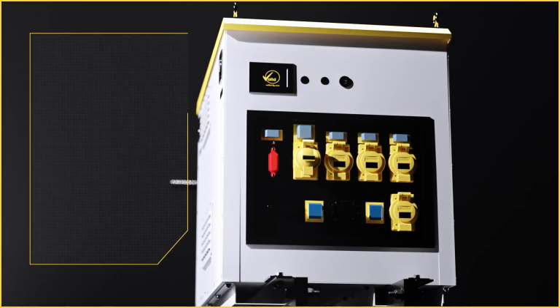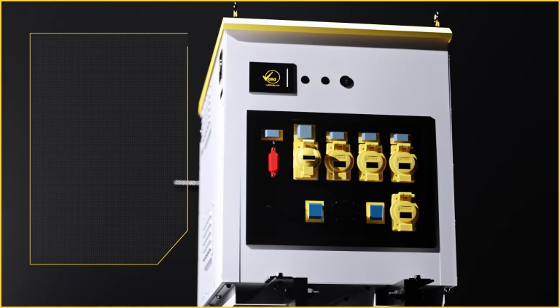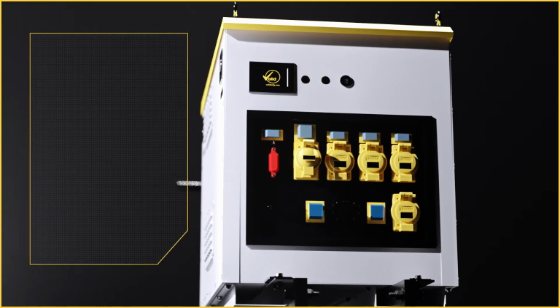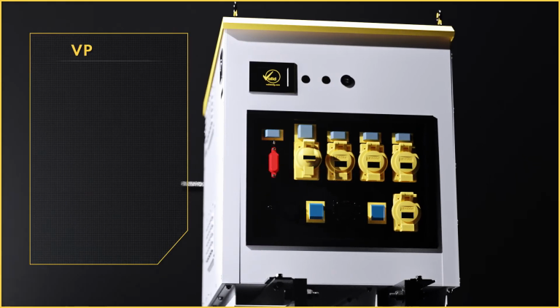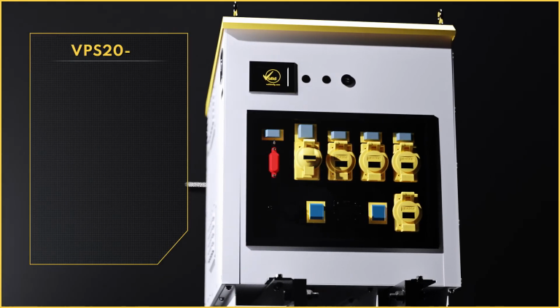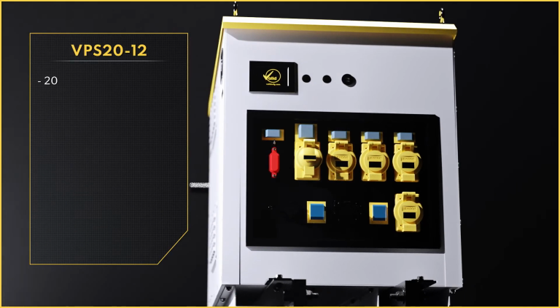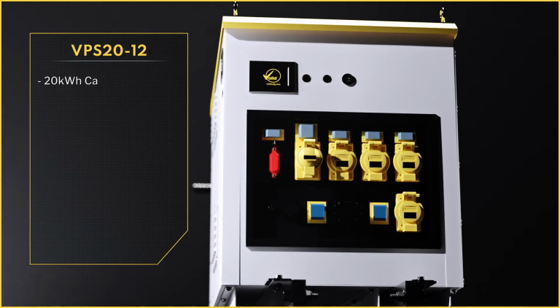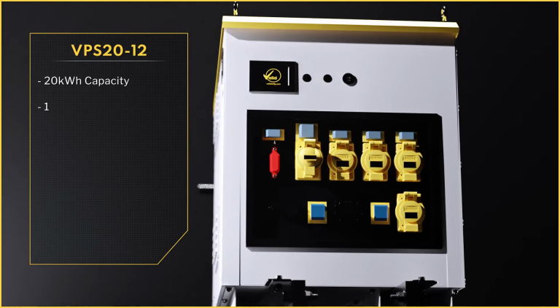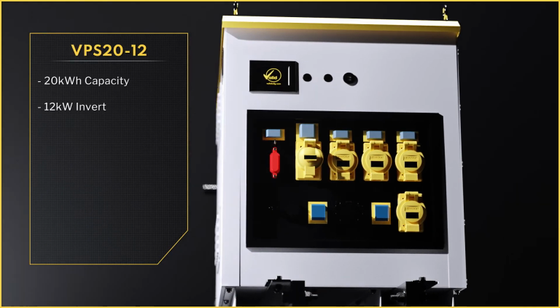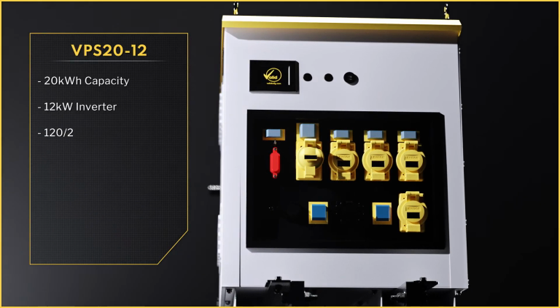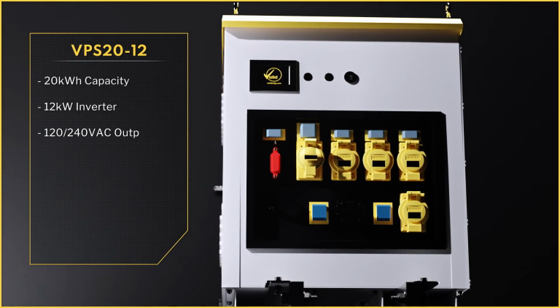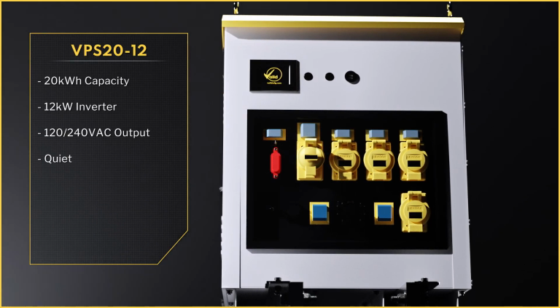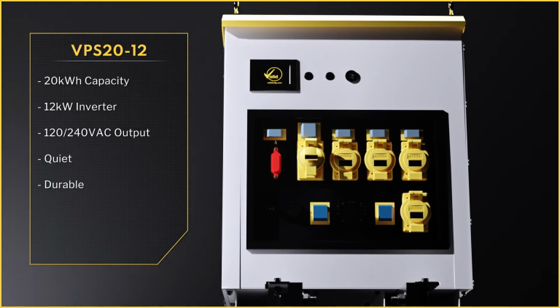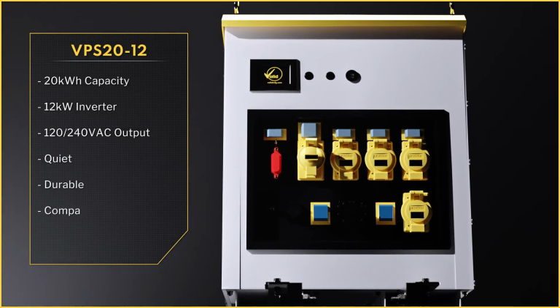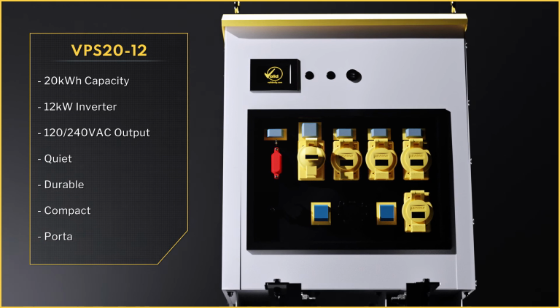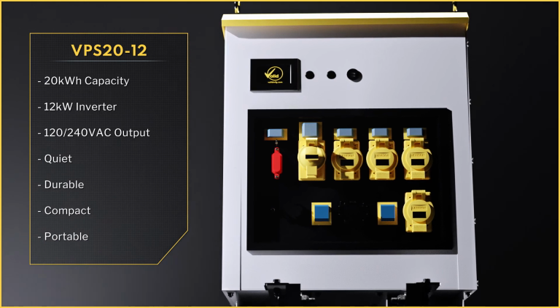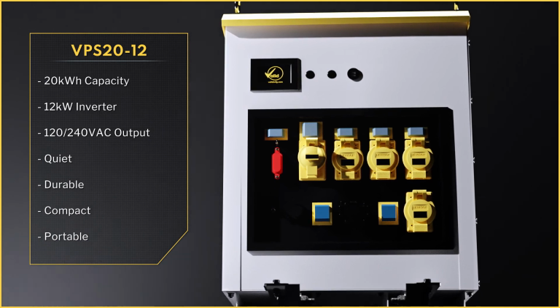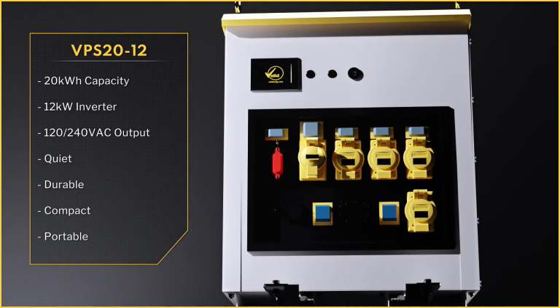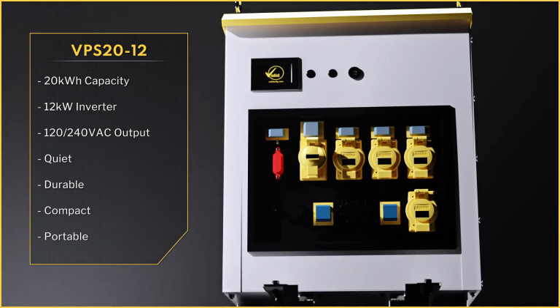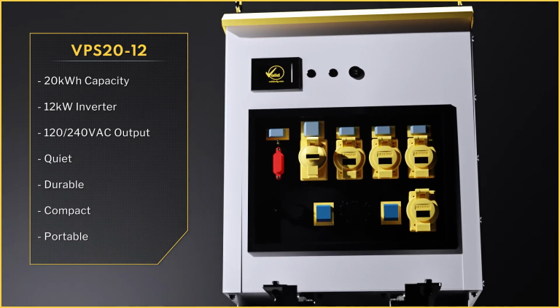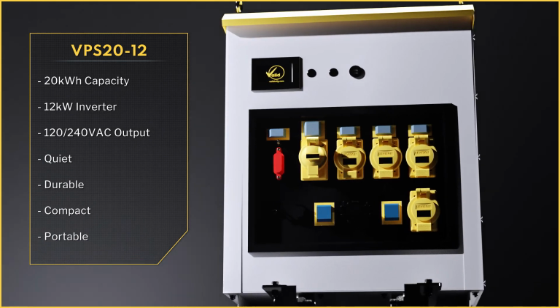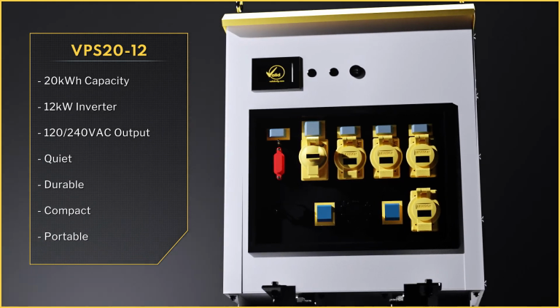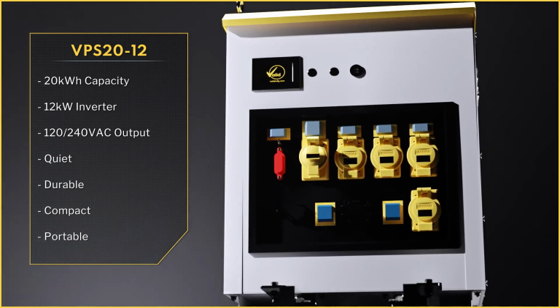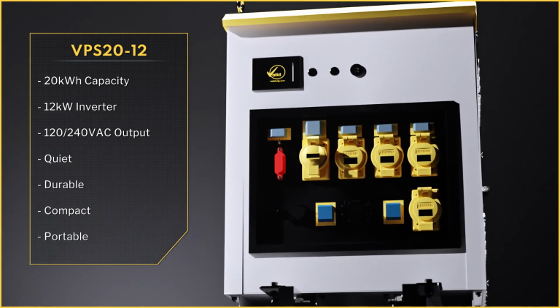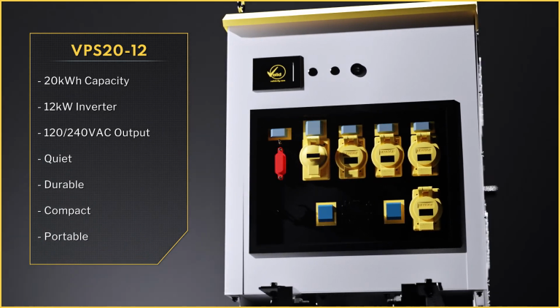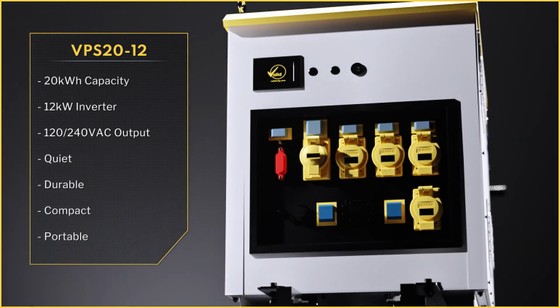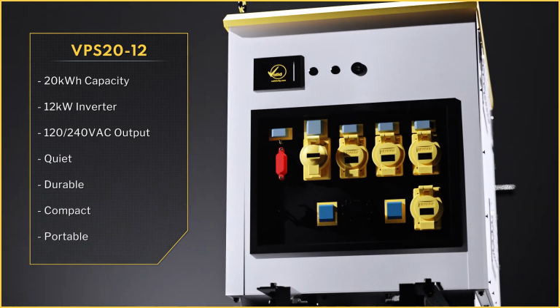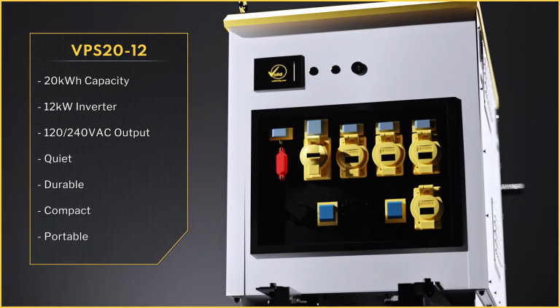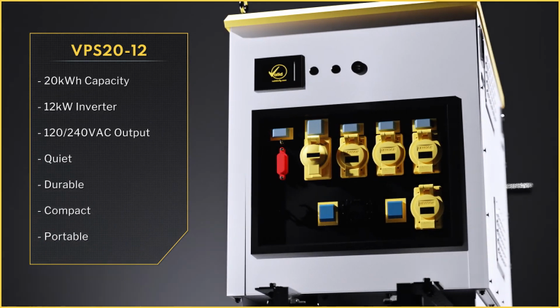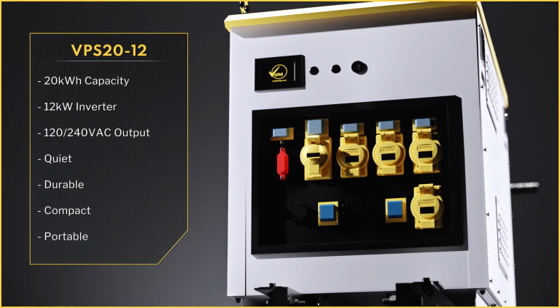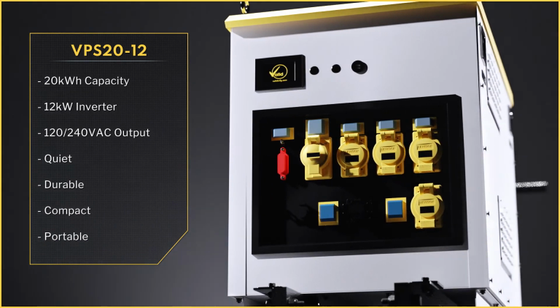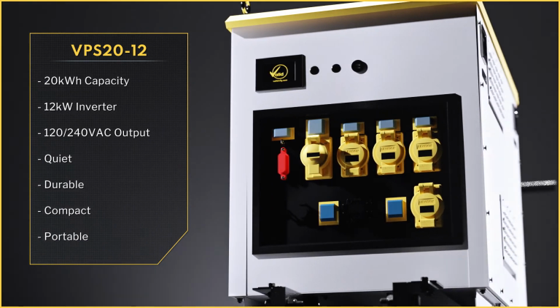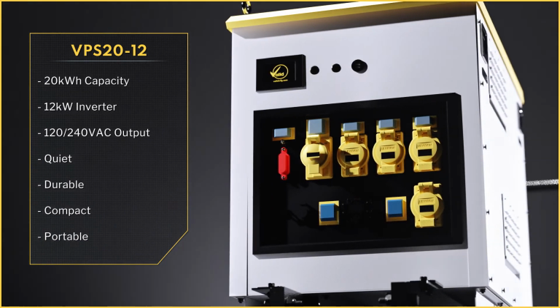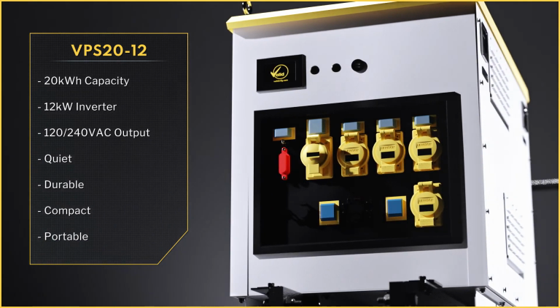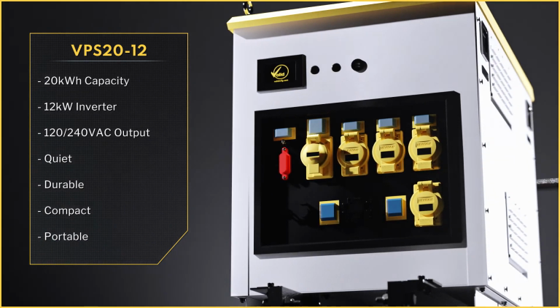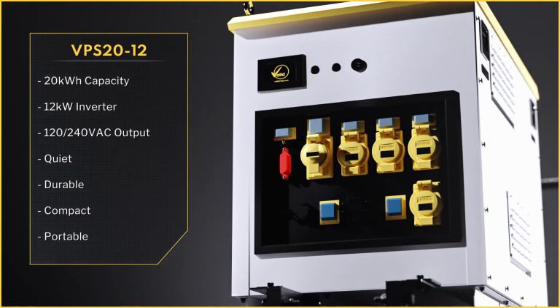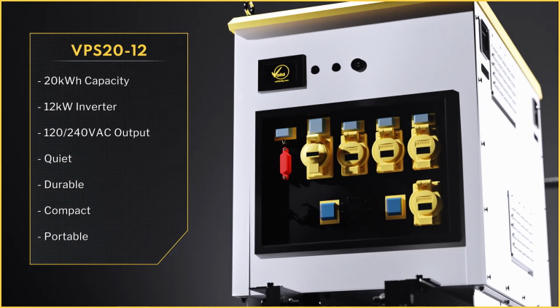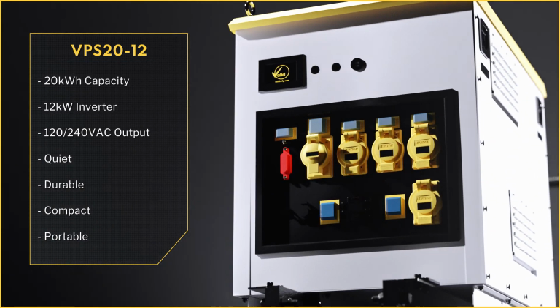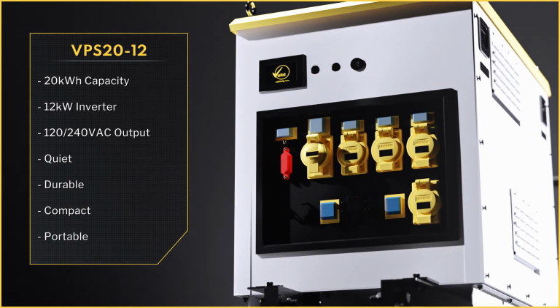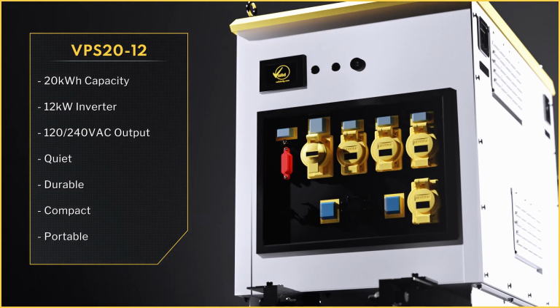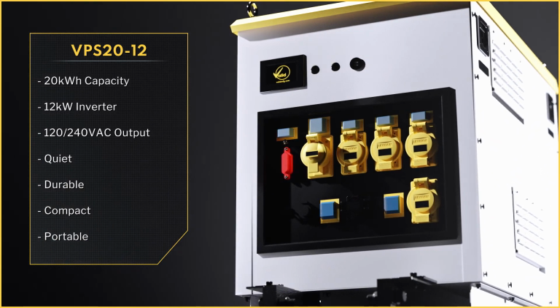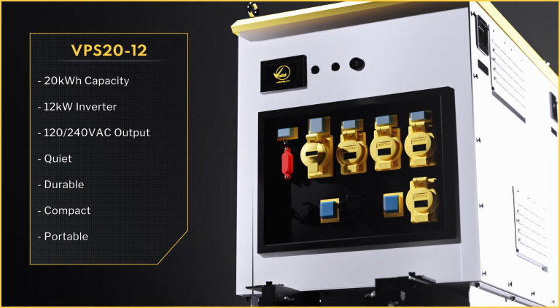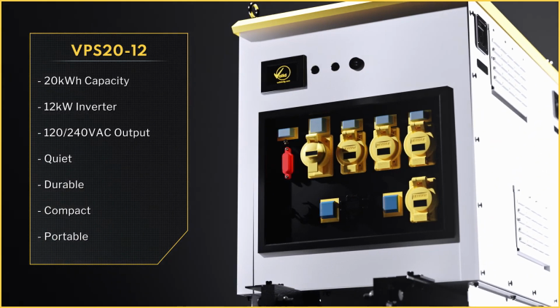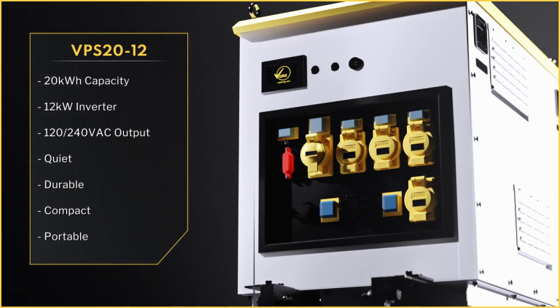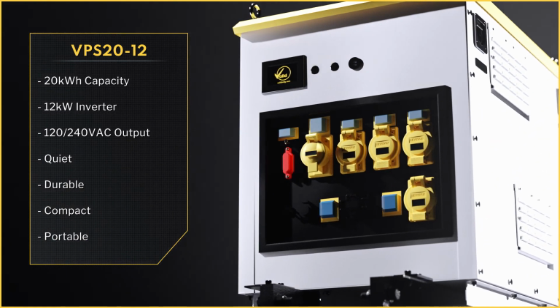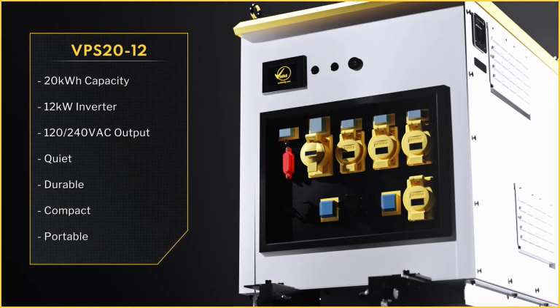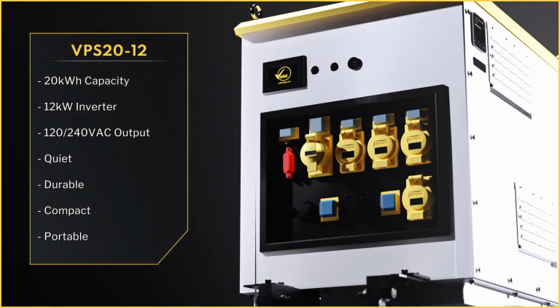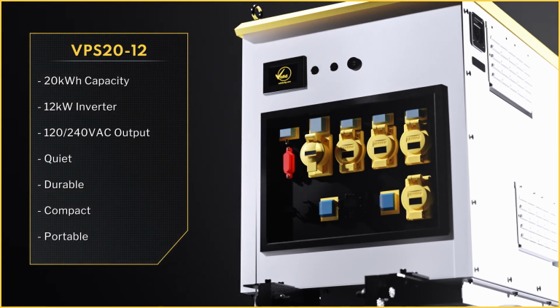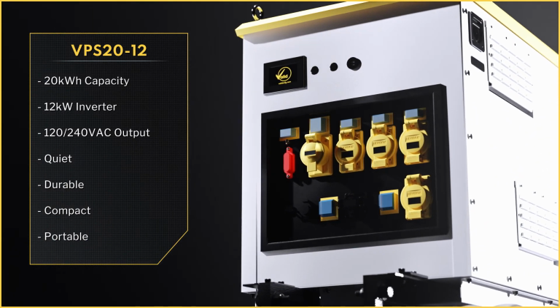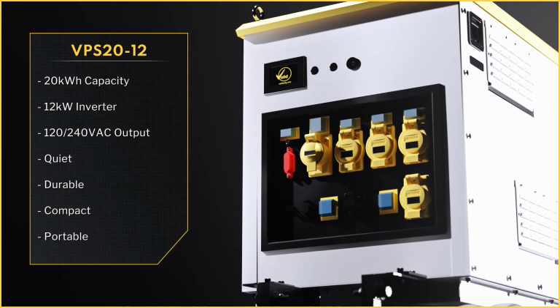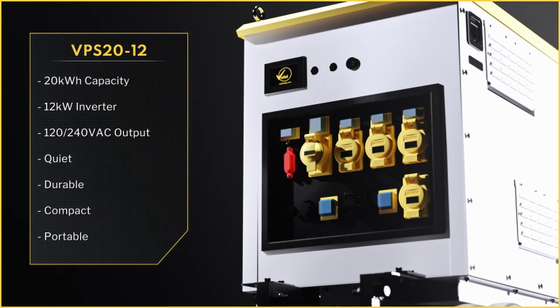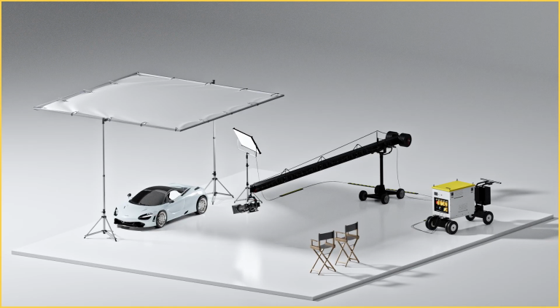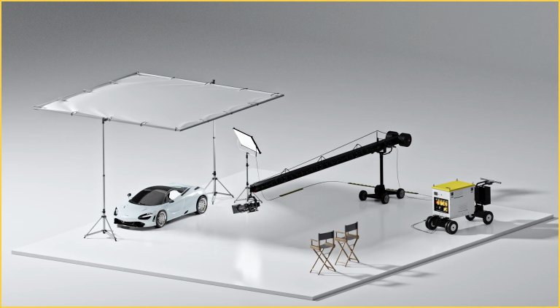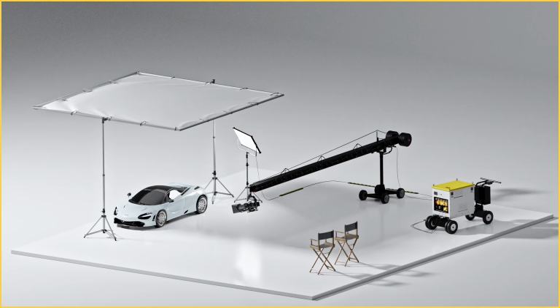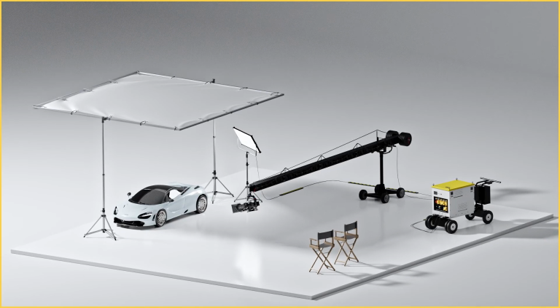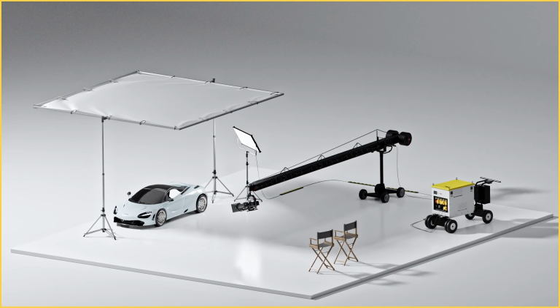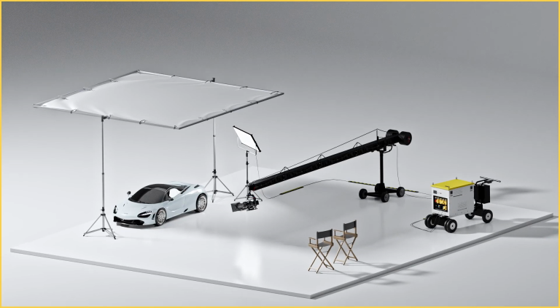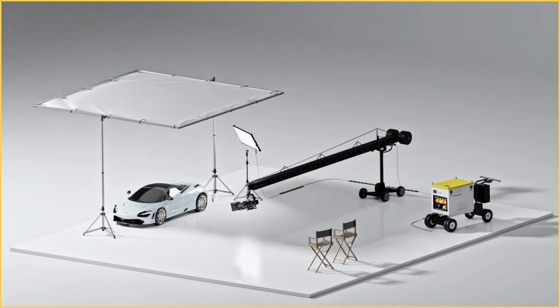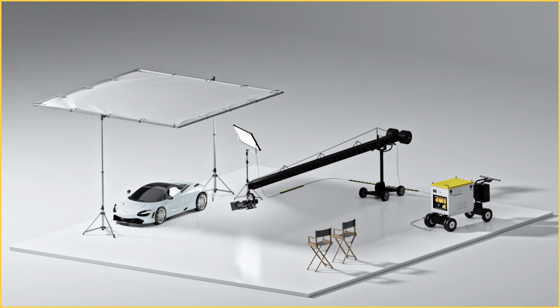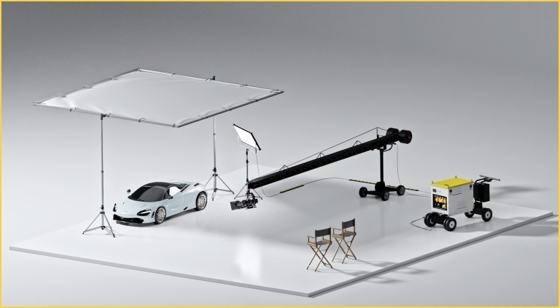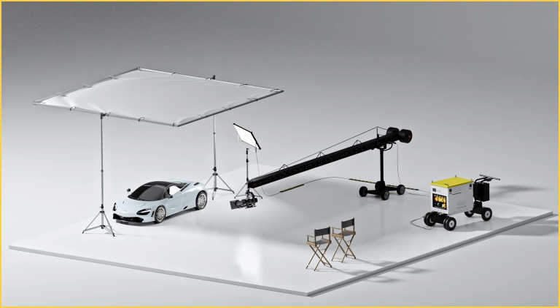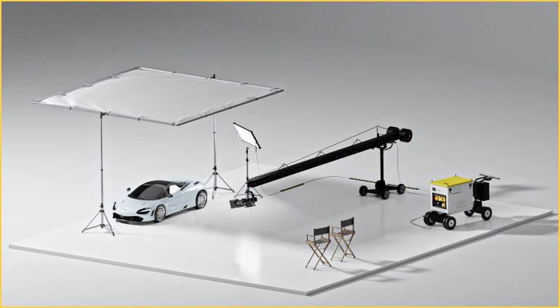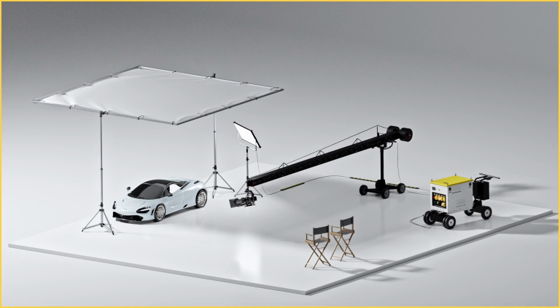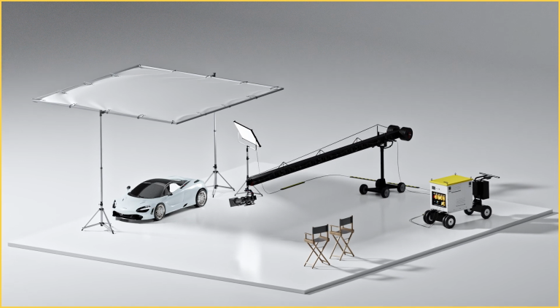The VPS2012 can power loads up to 12 kilowatts for powering low-level lighting, rigging, cranes and more.